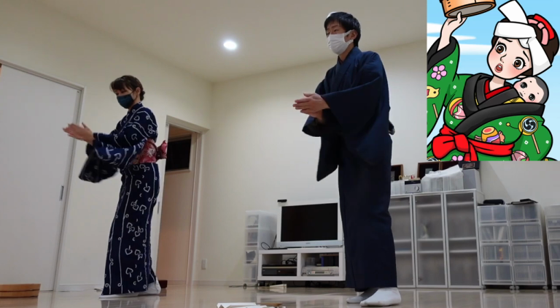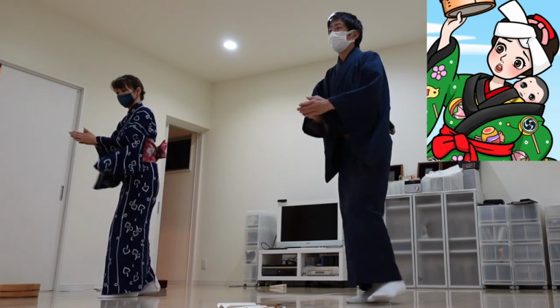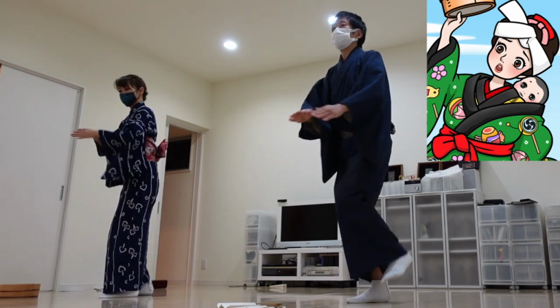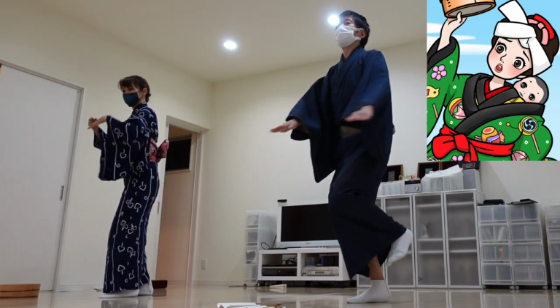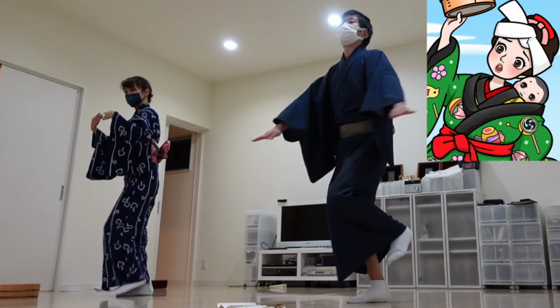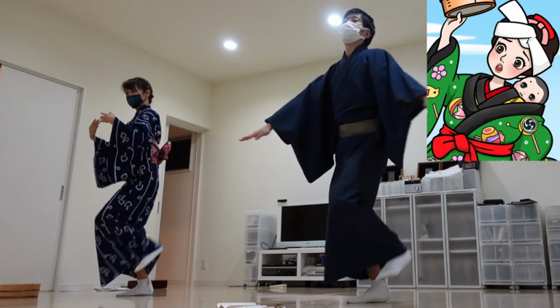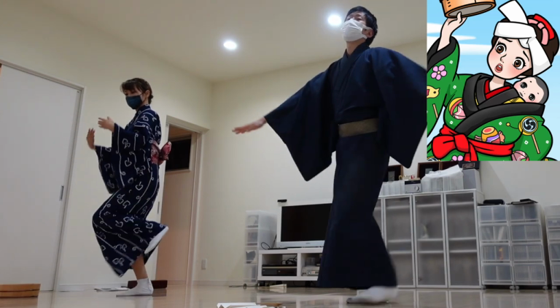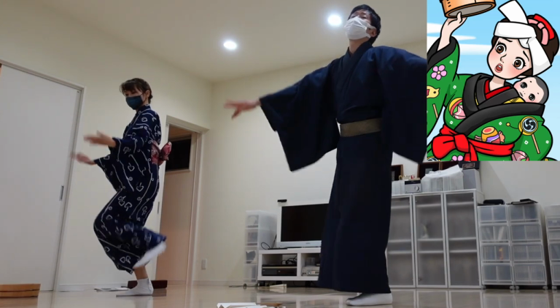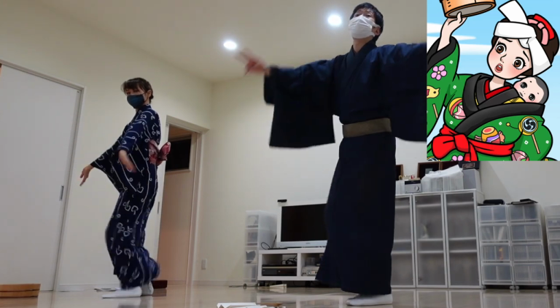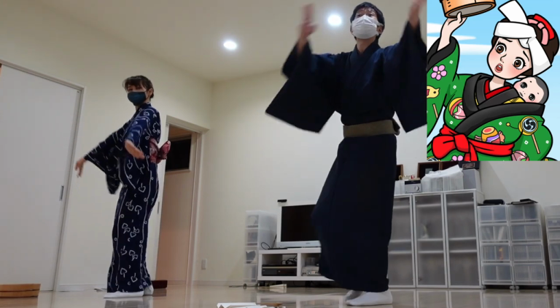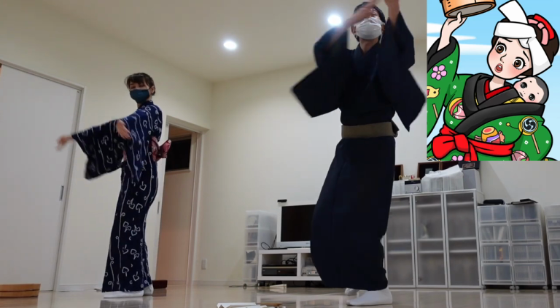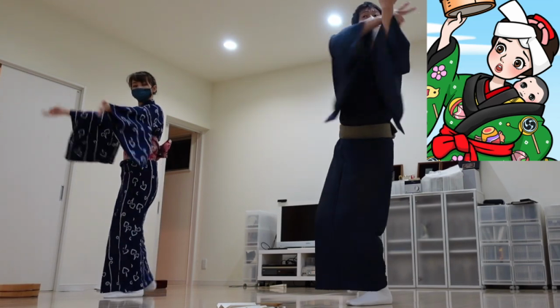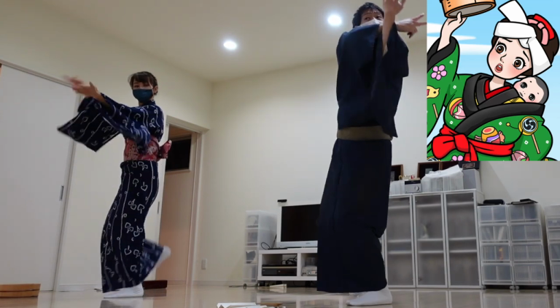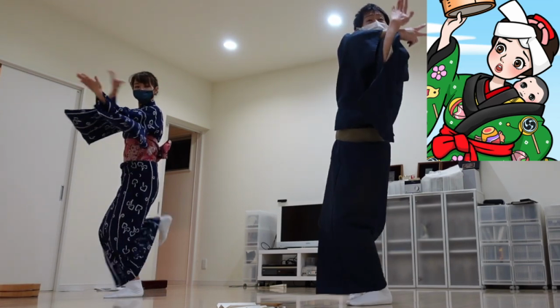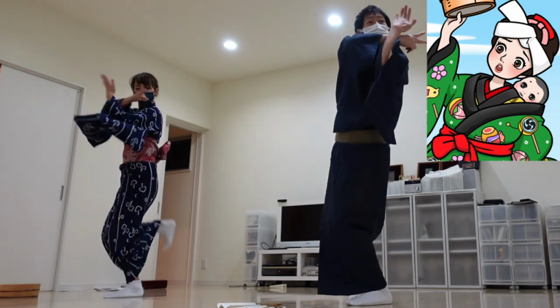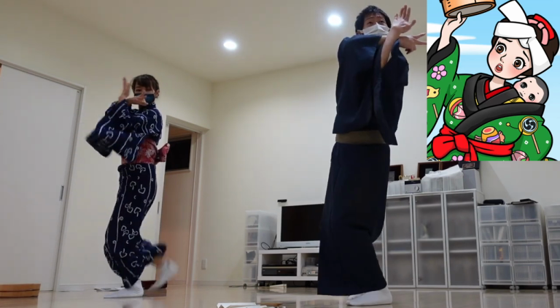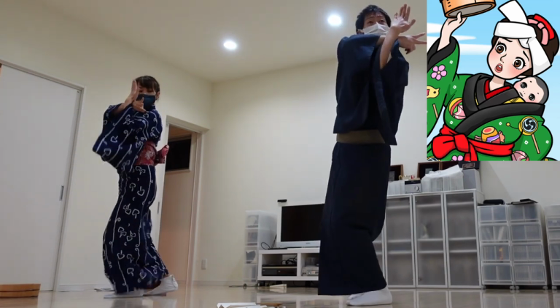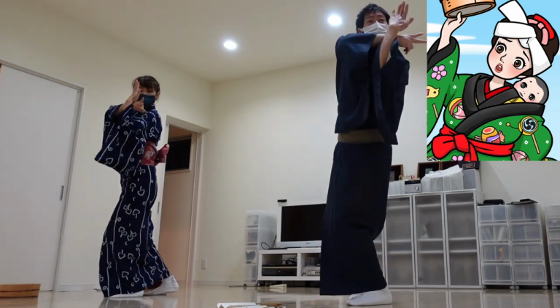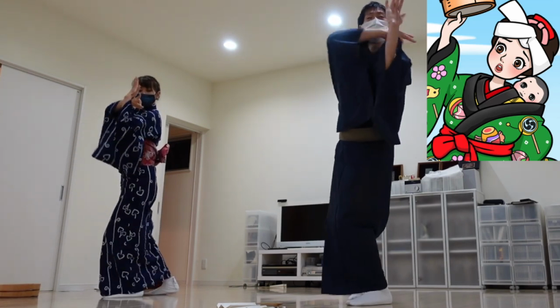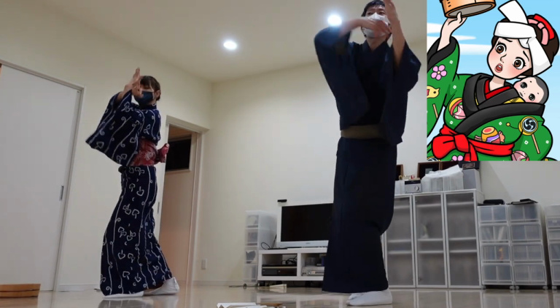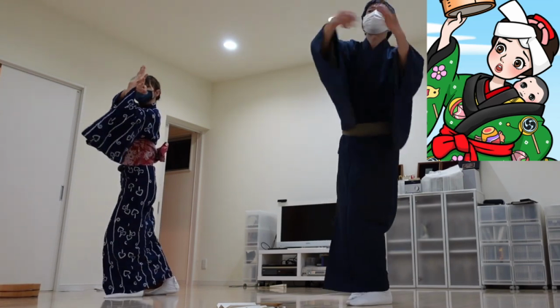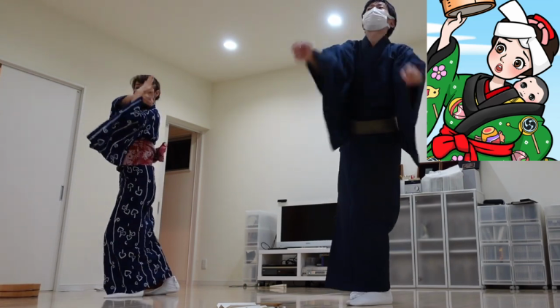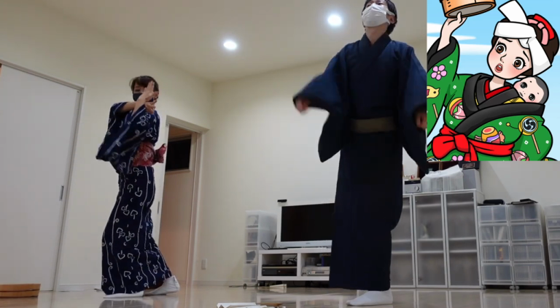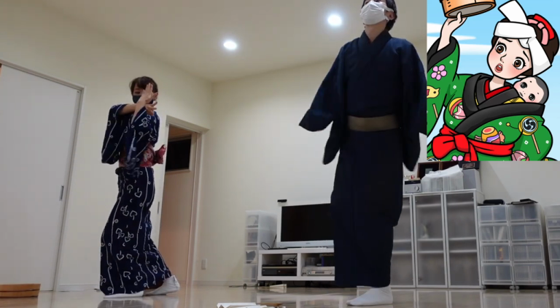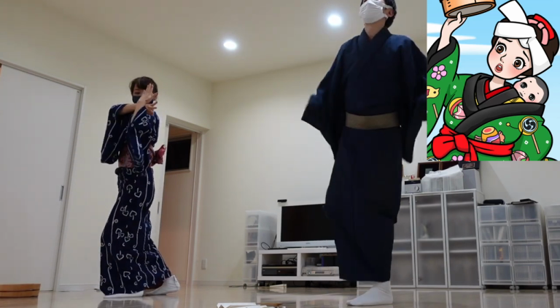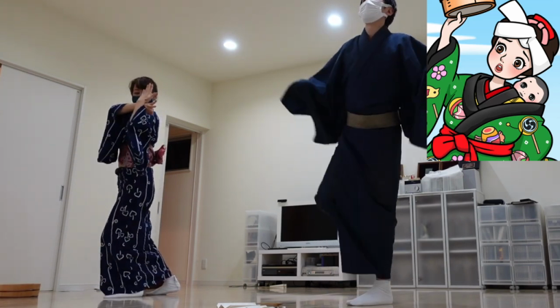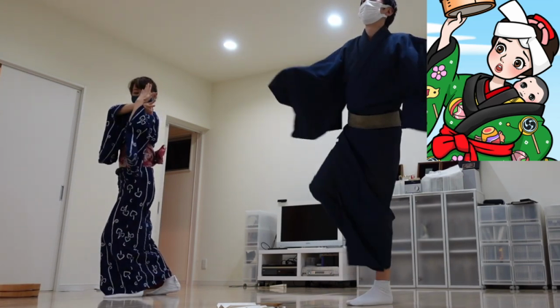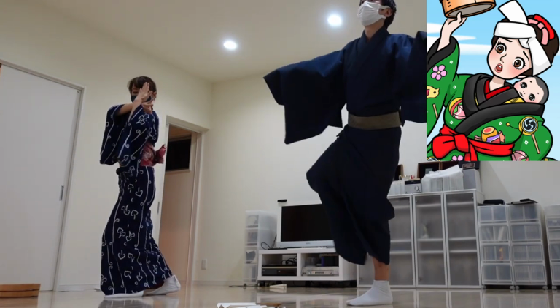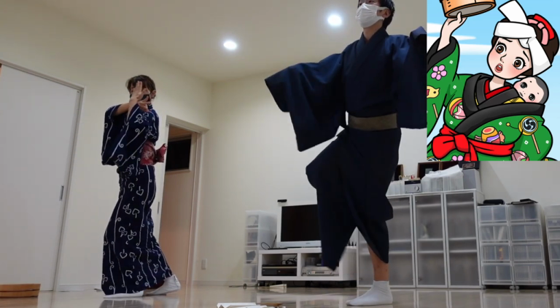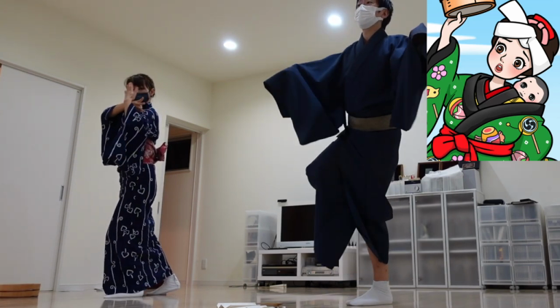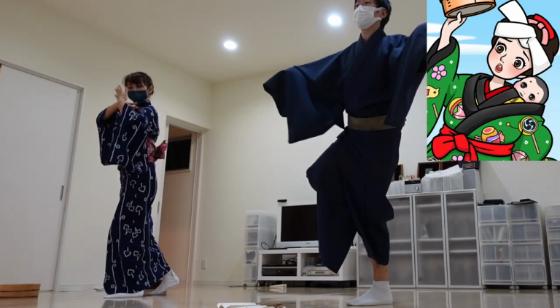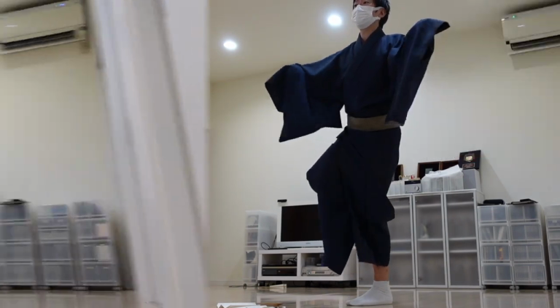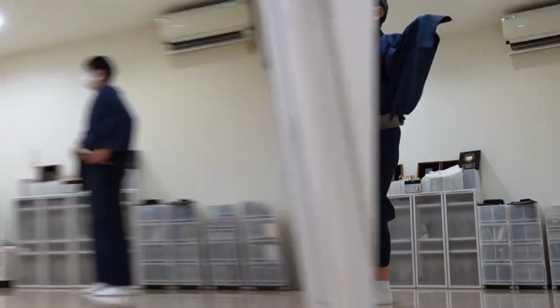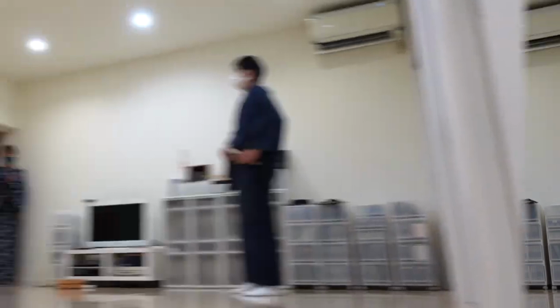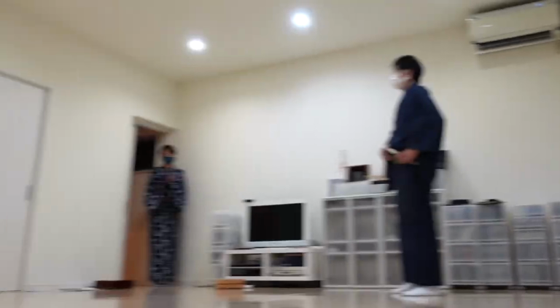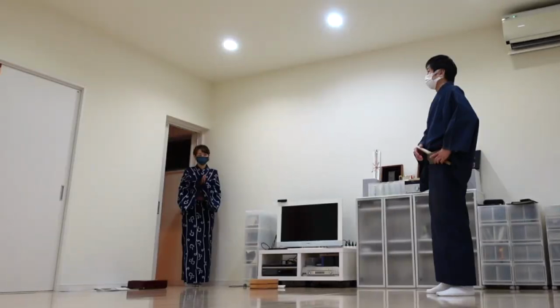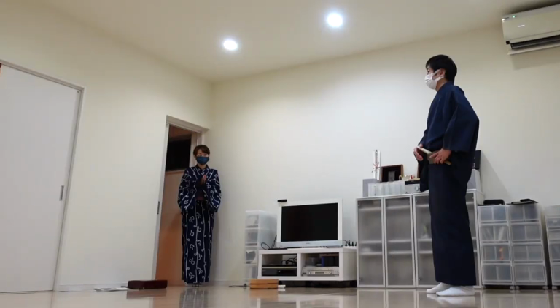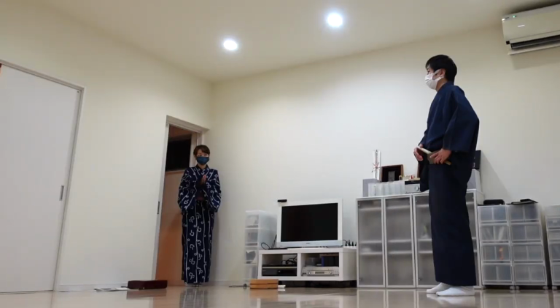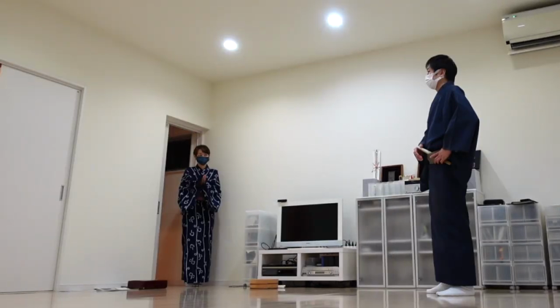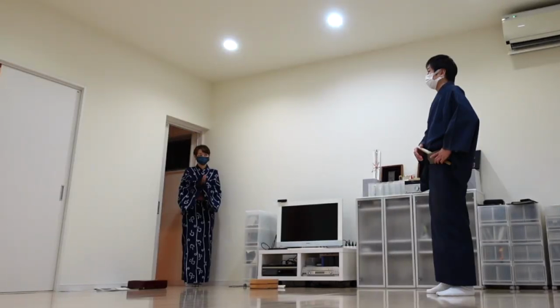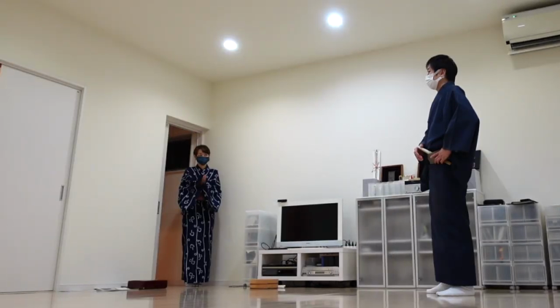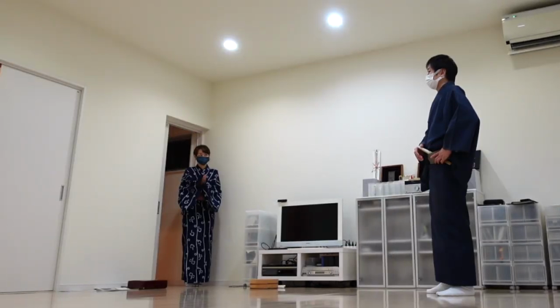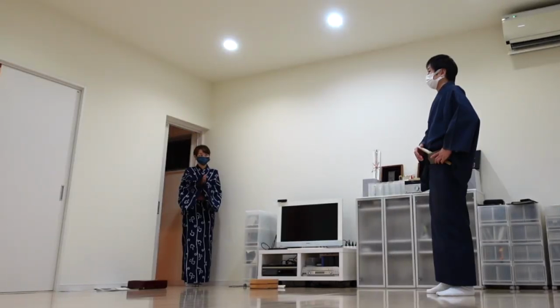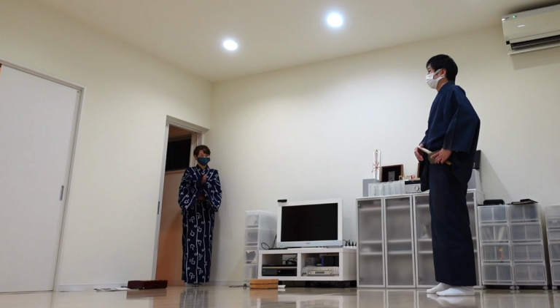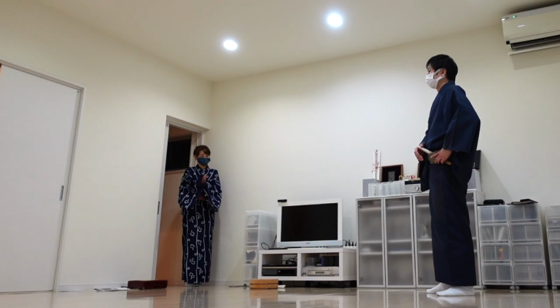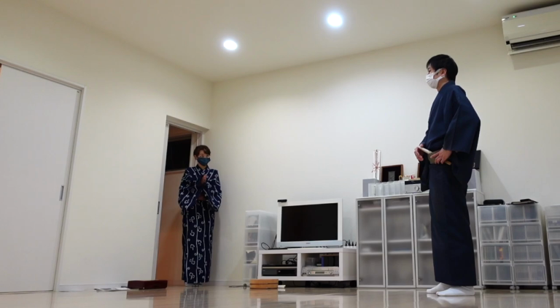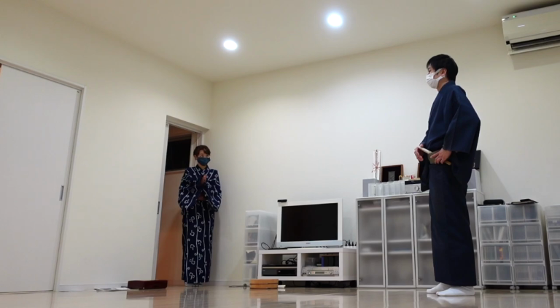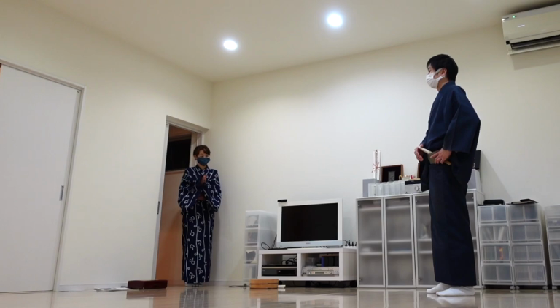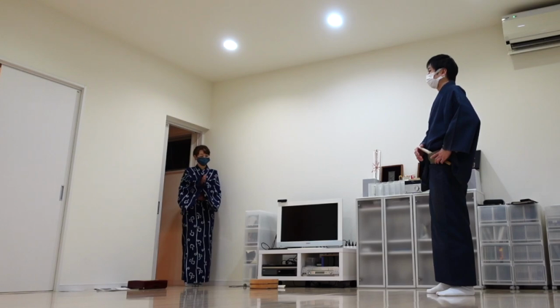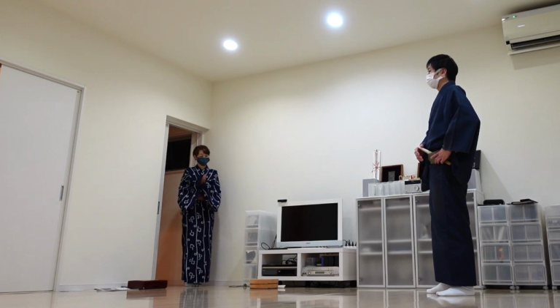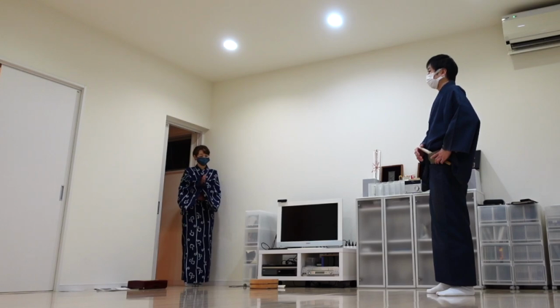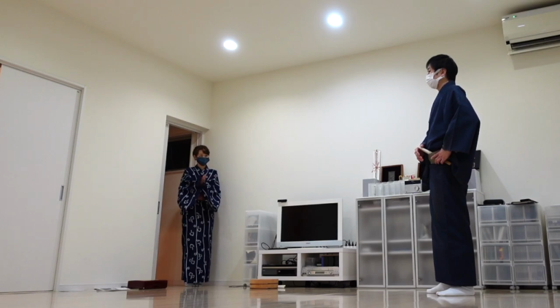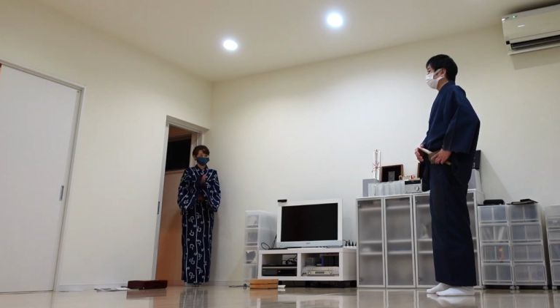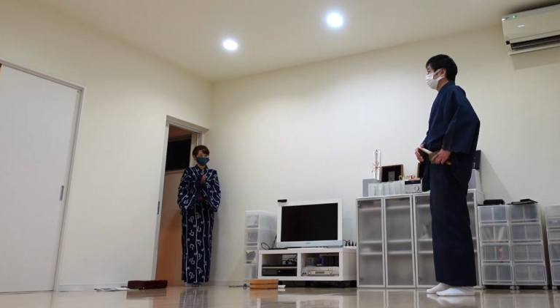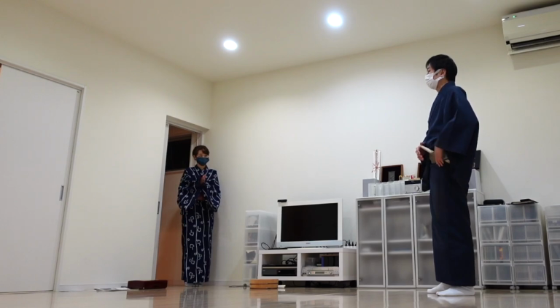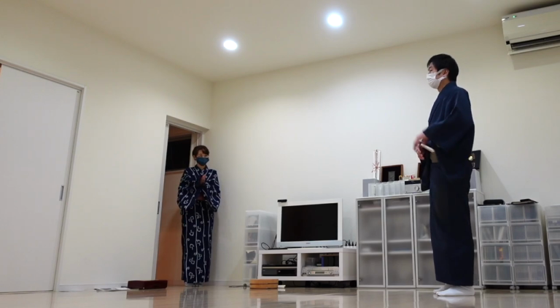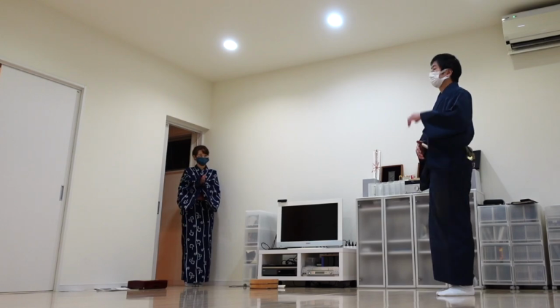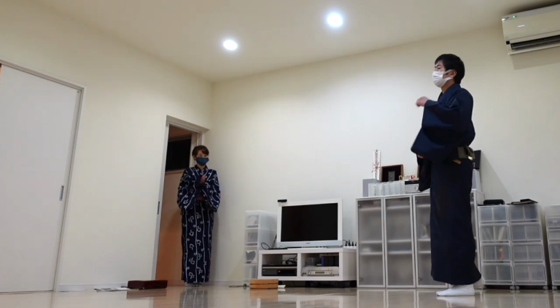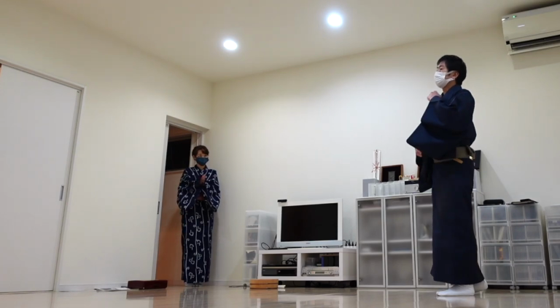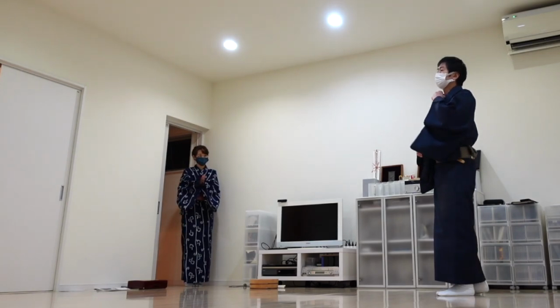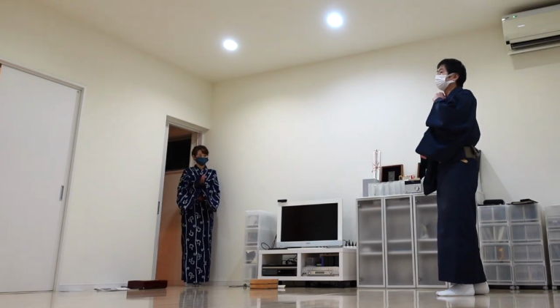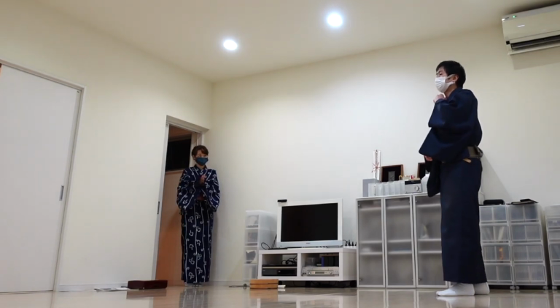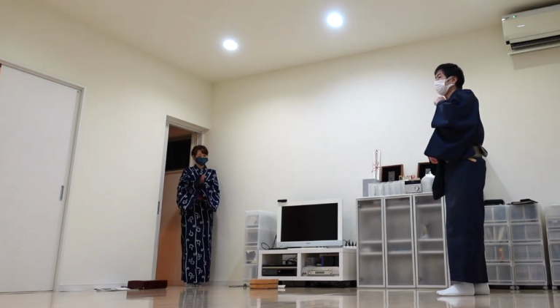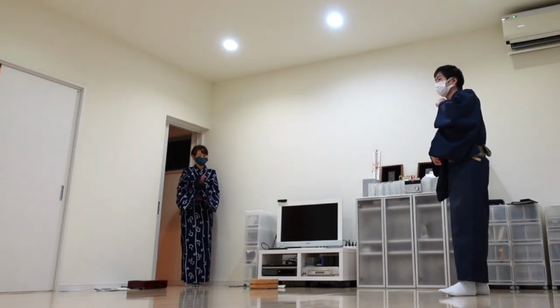Then I got some advice on my physical form during the lesson.